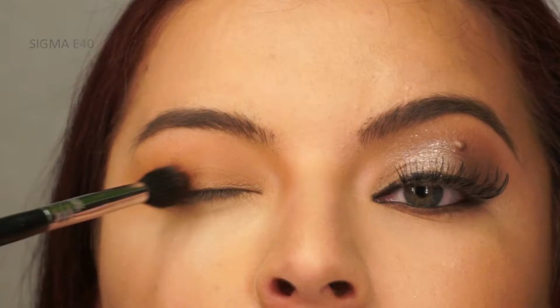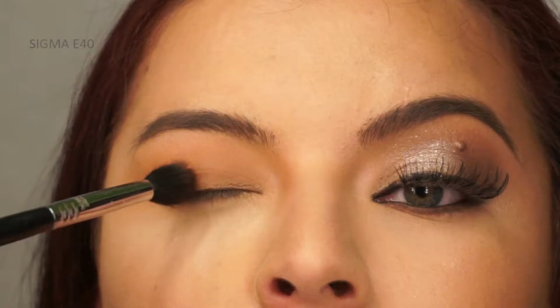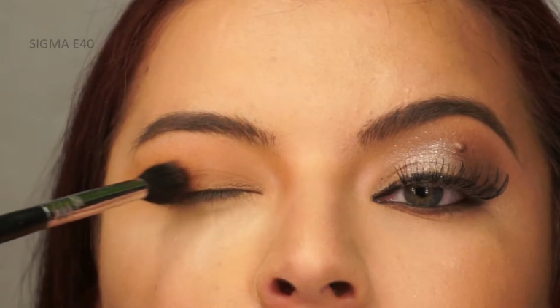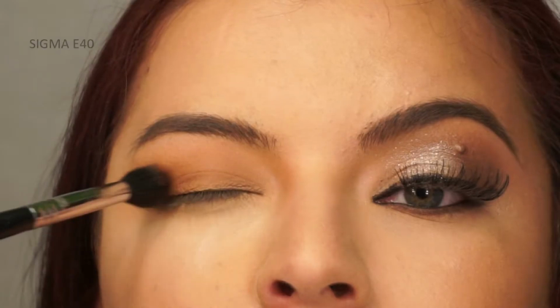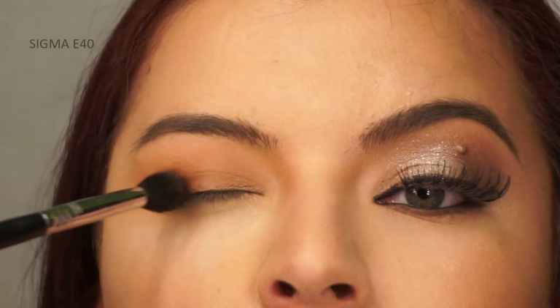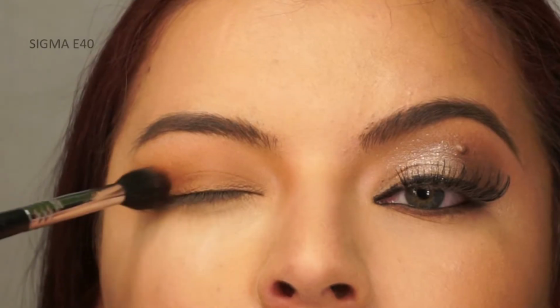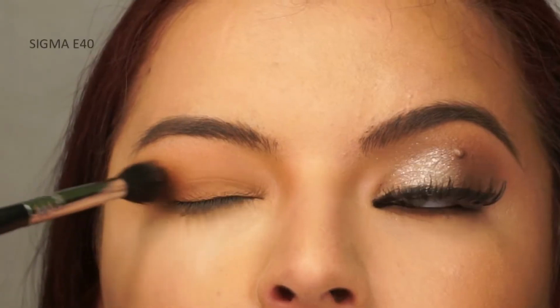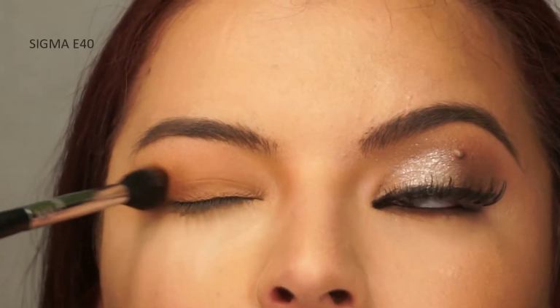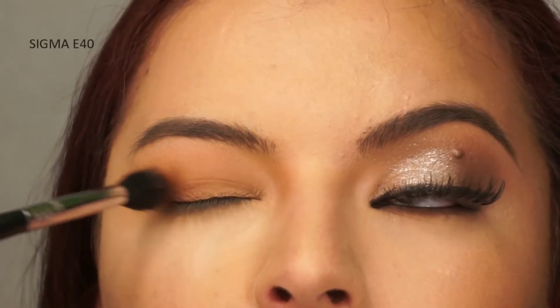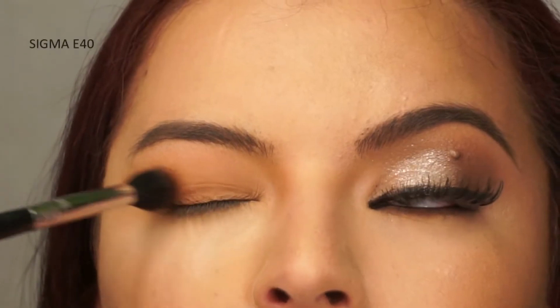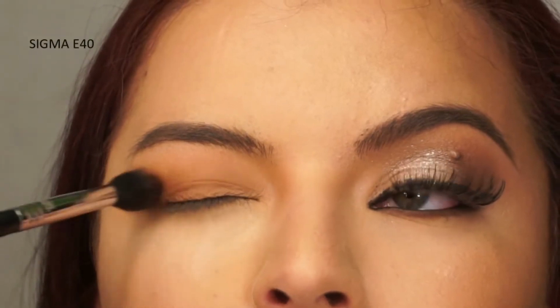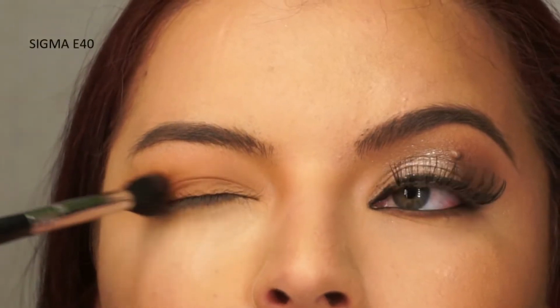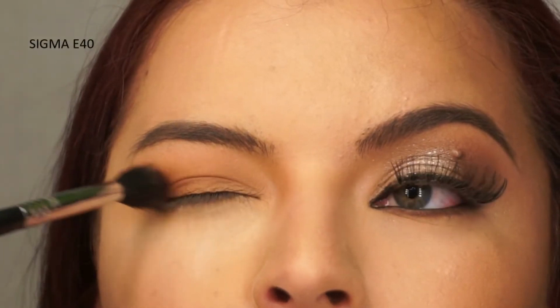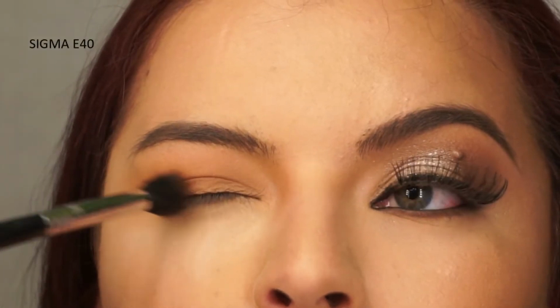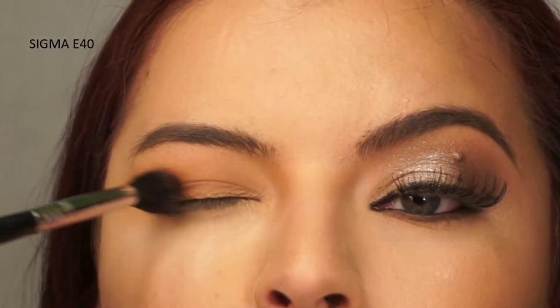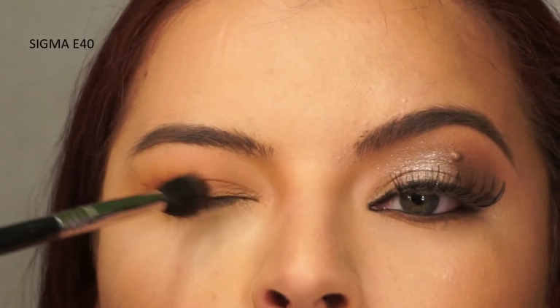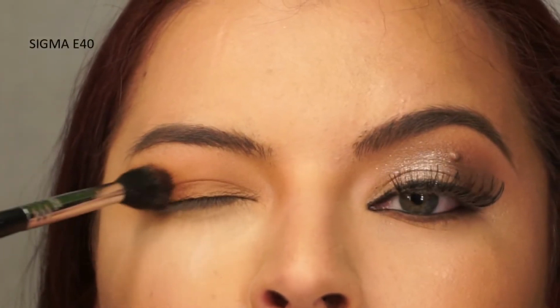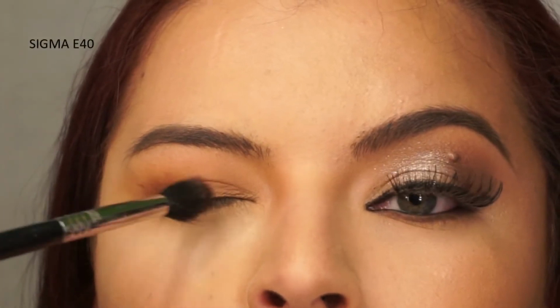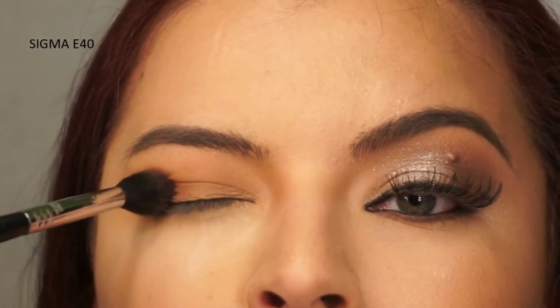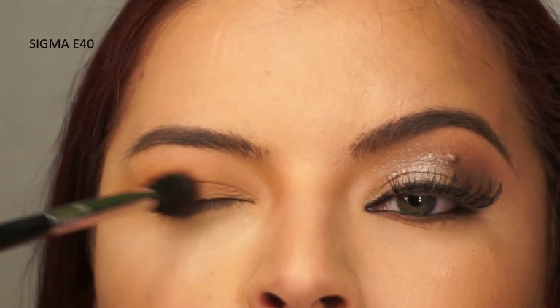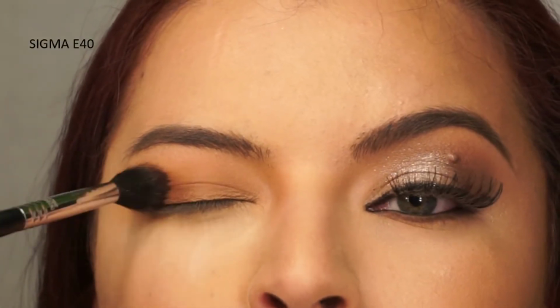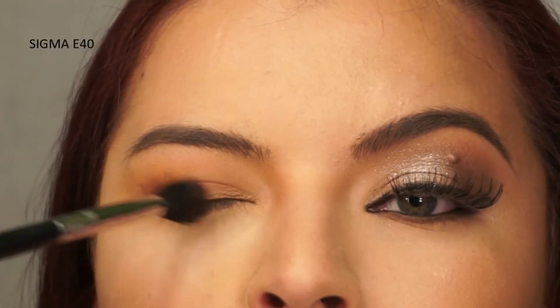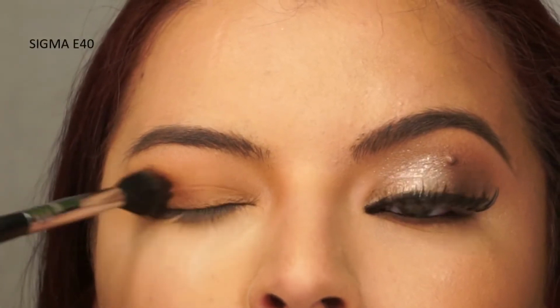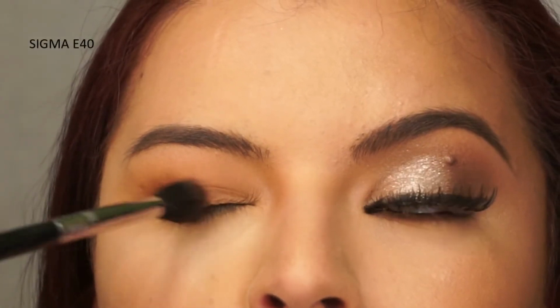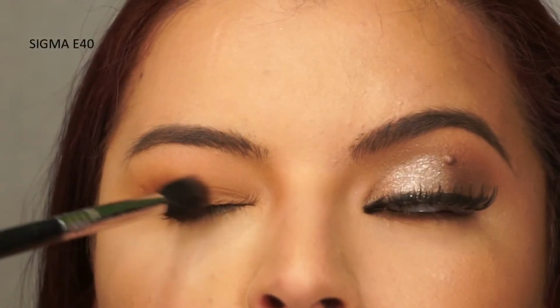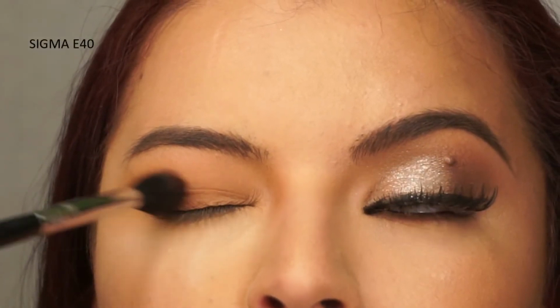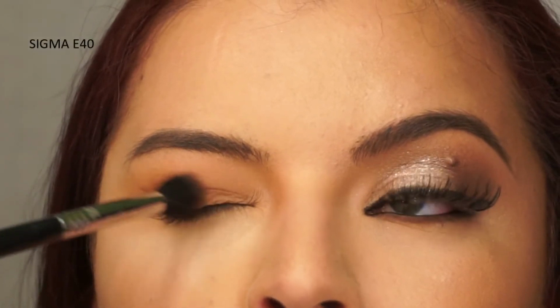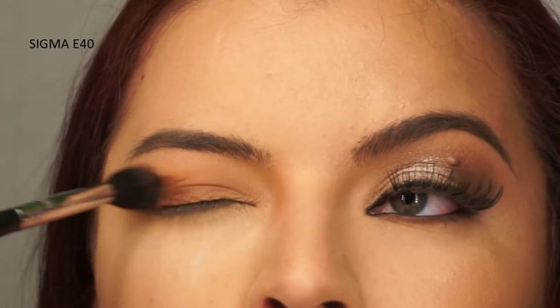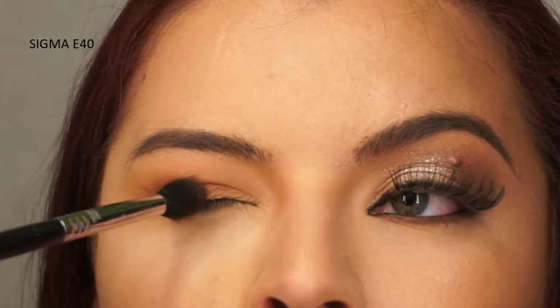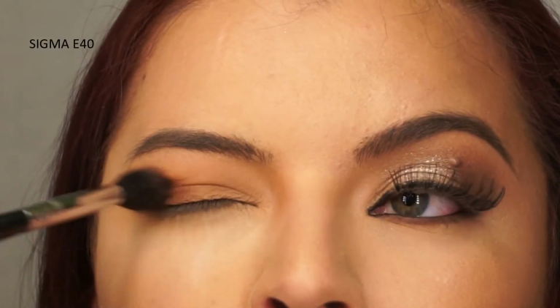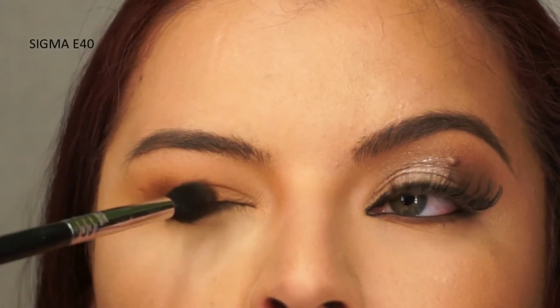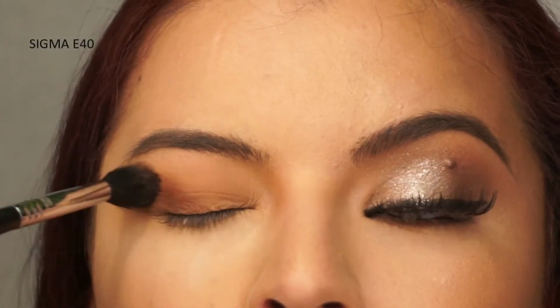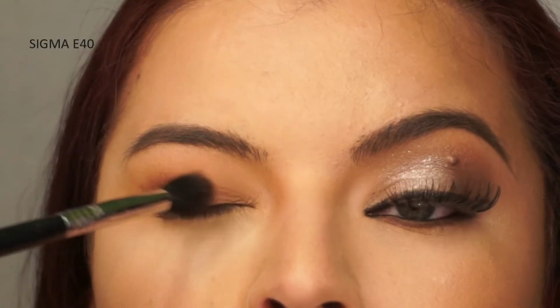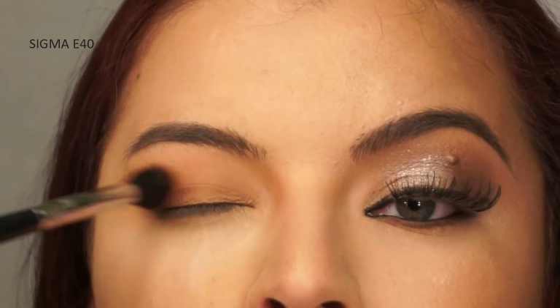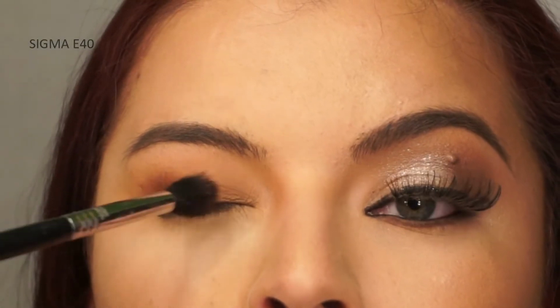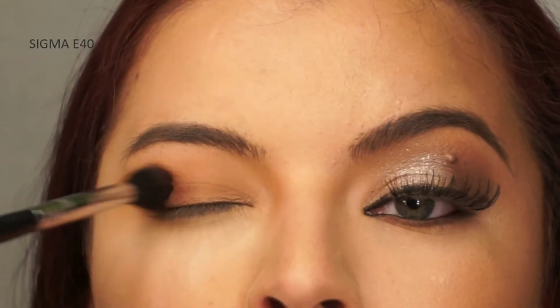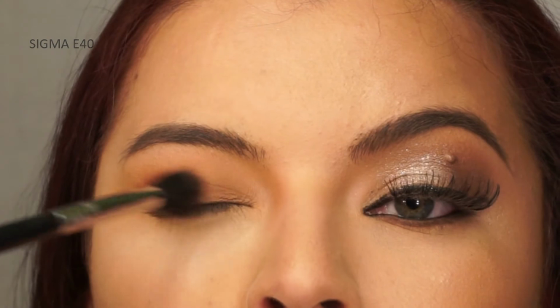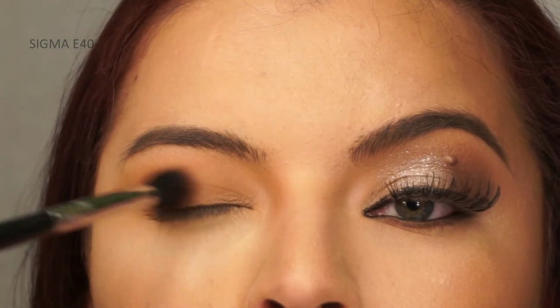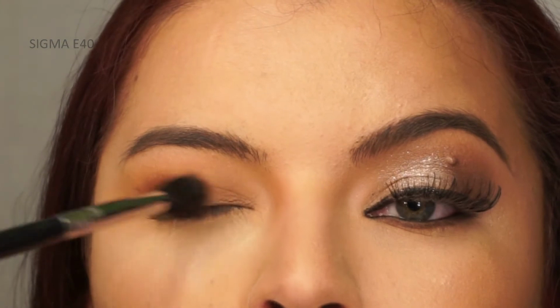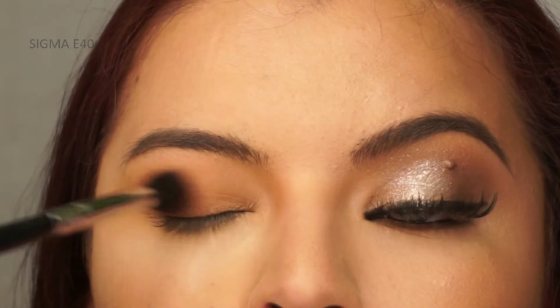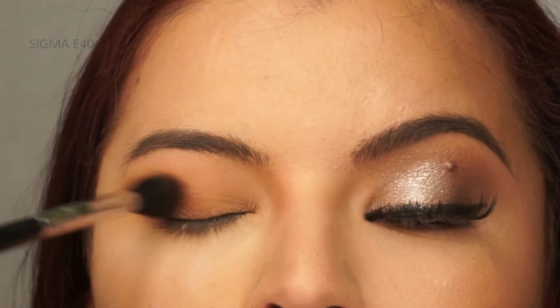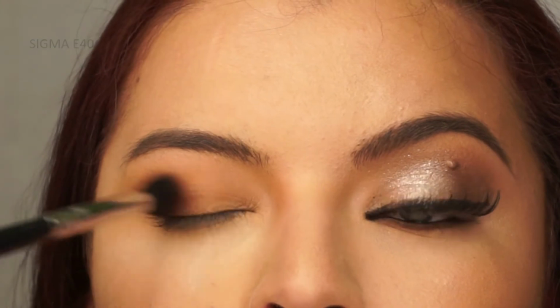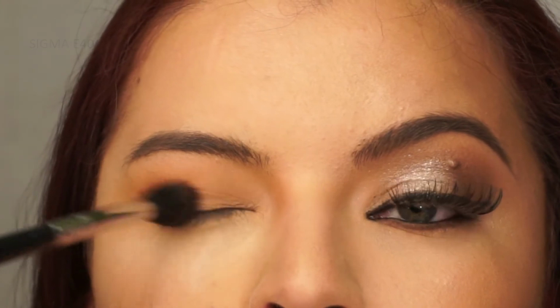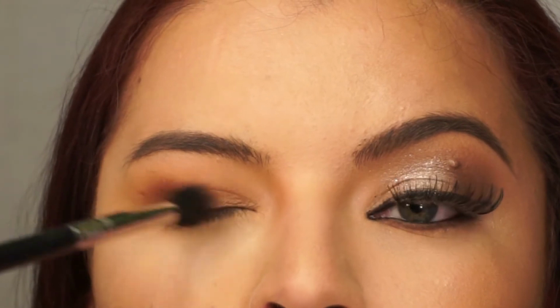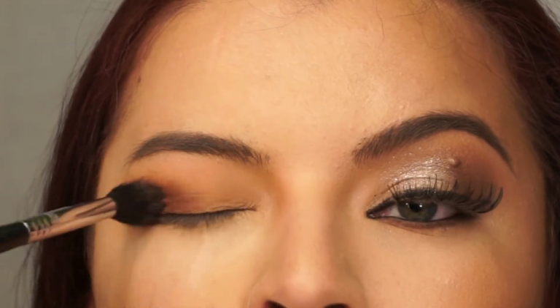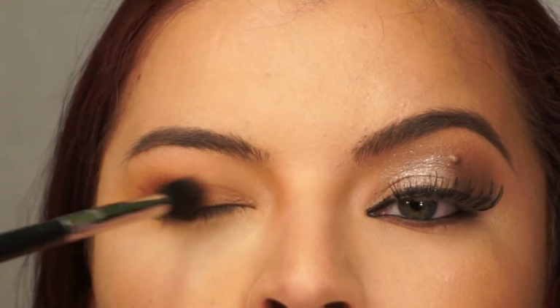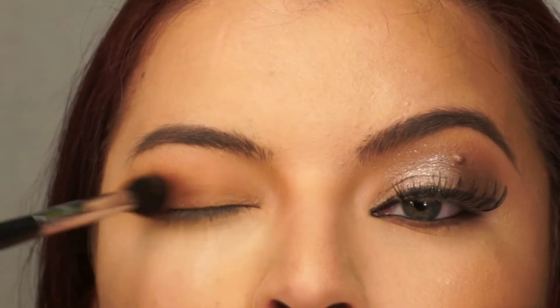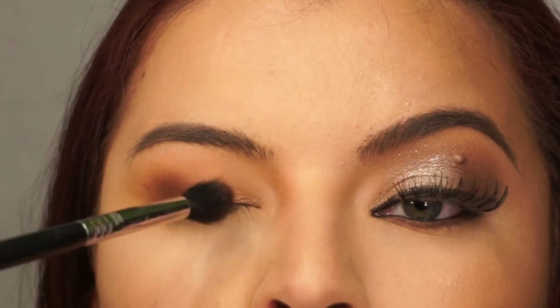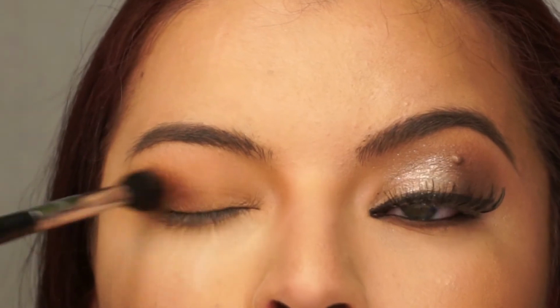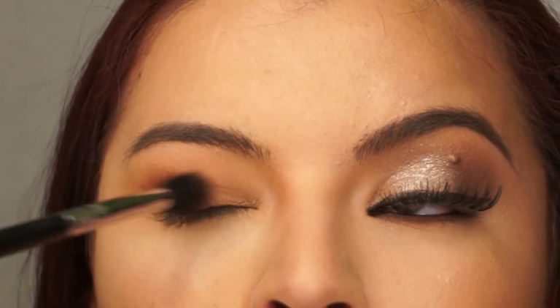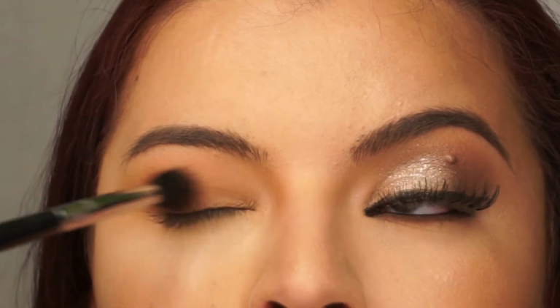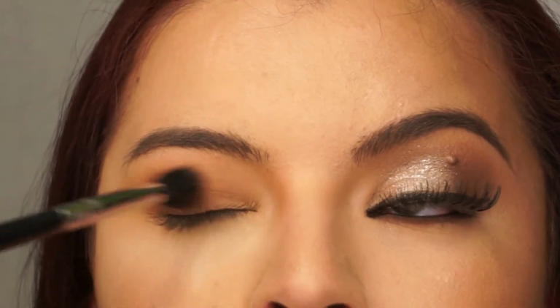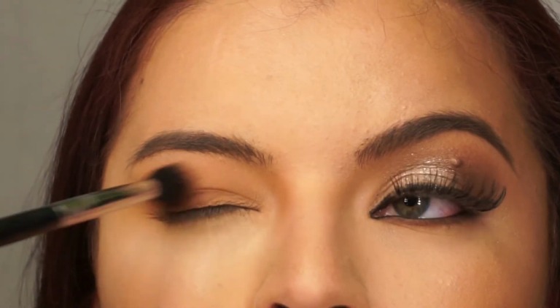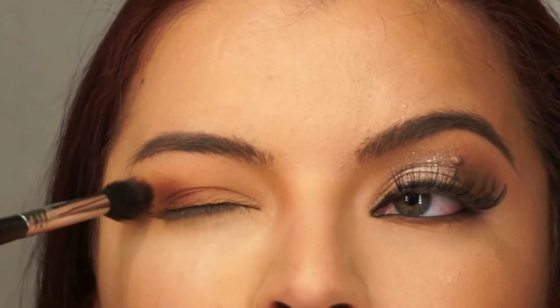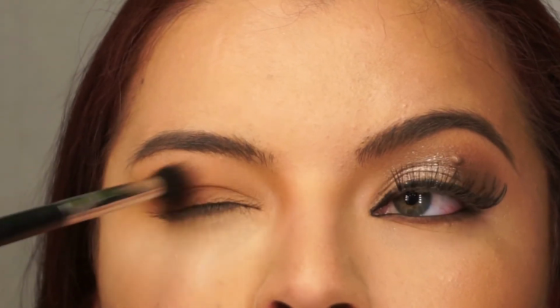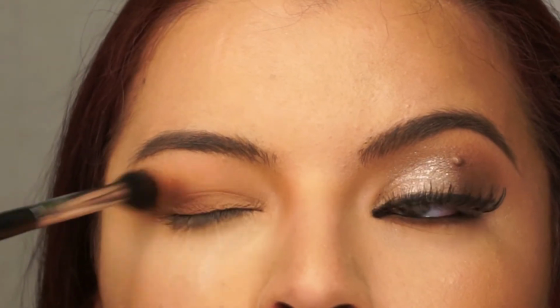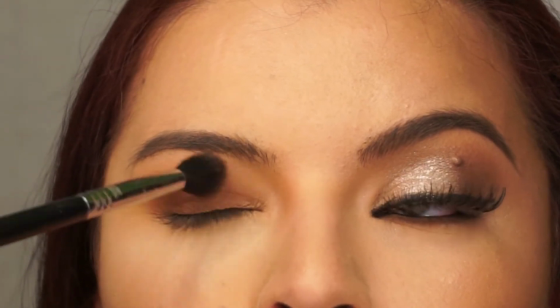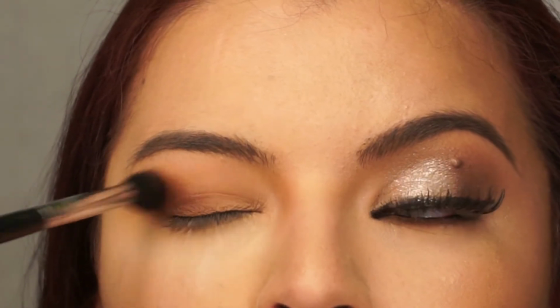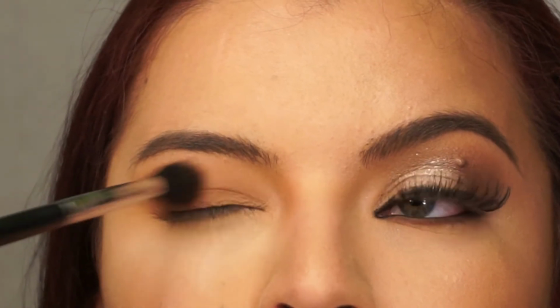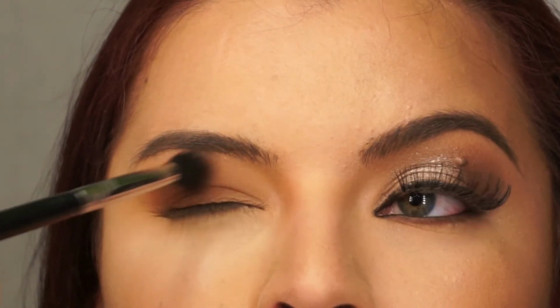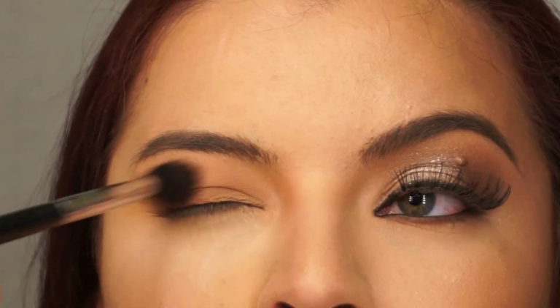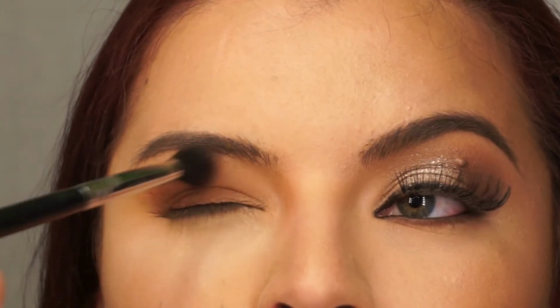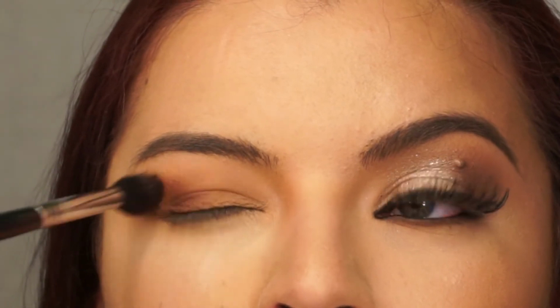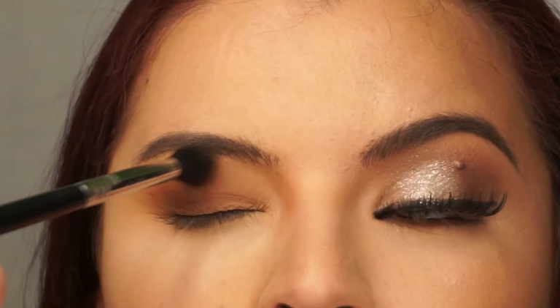Using the same tapered blending brush, I'm going to take a dark brown eyeshadow and apply it again to that outer corner of the crease.